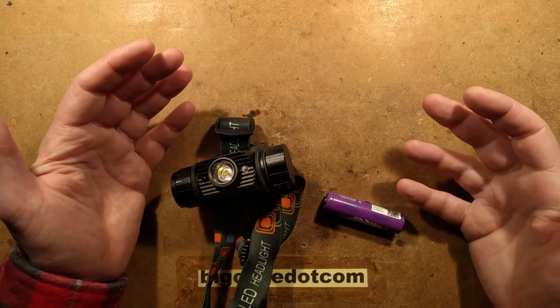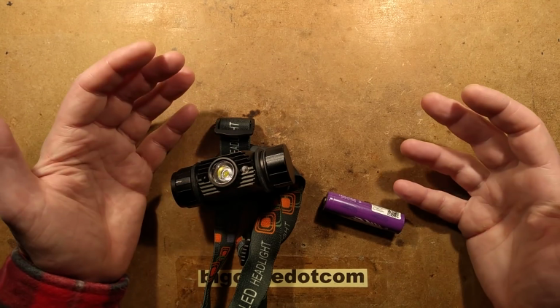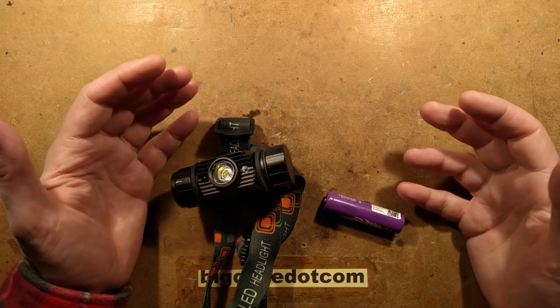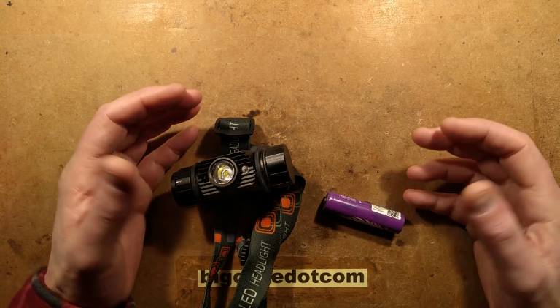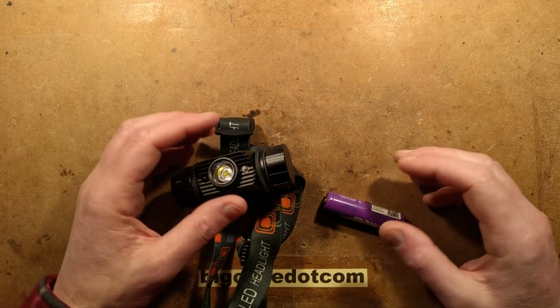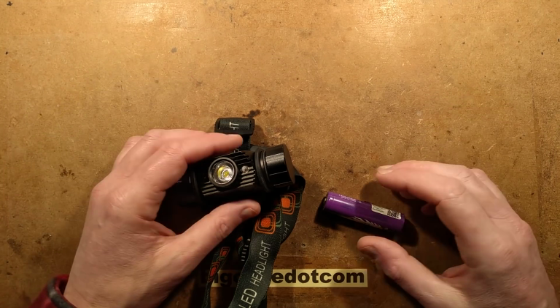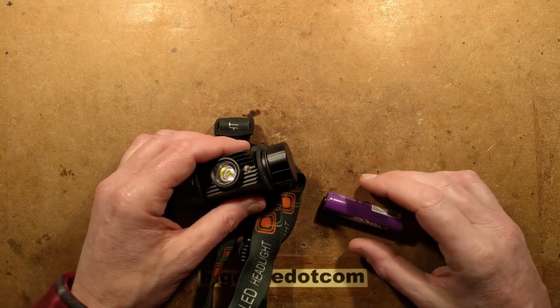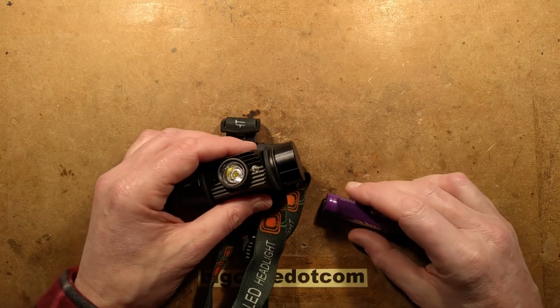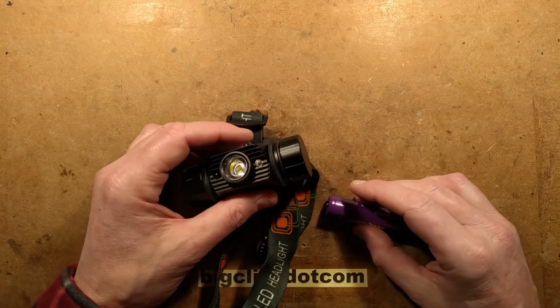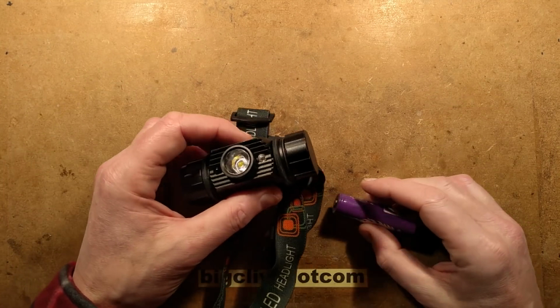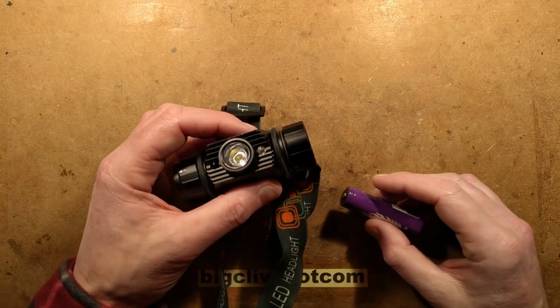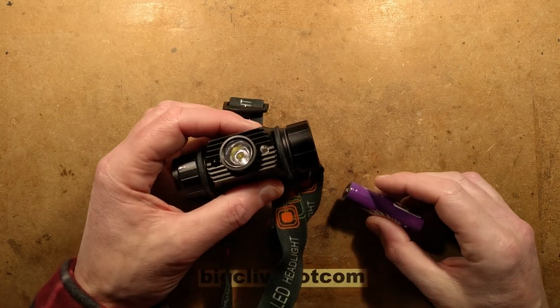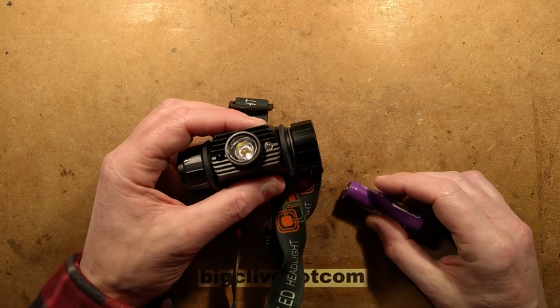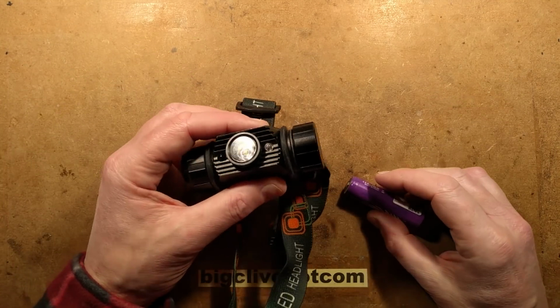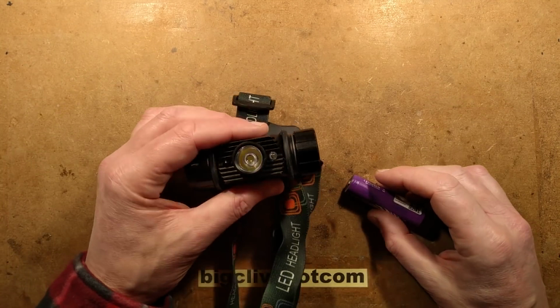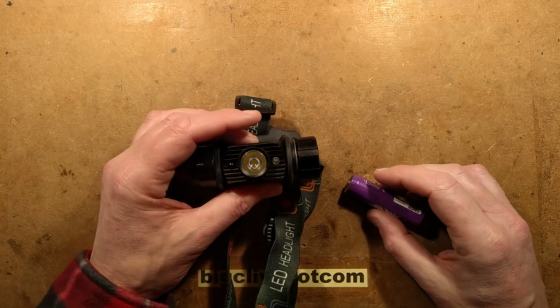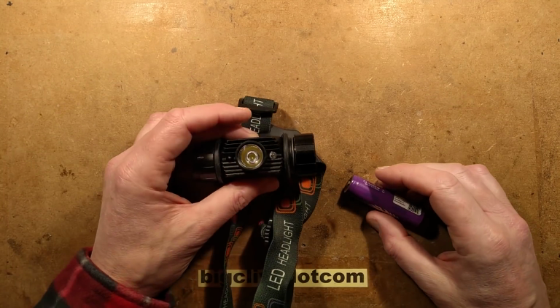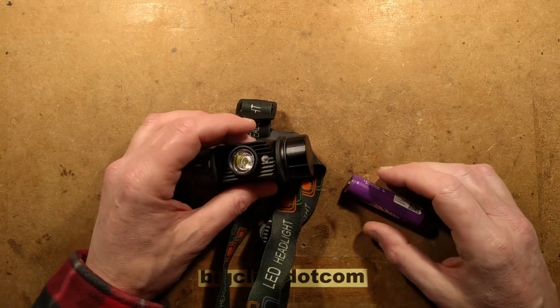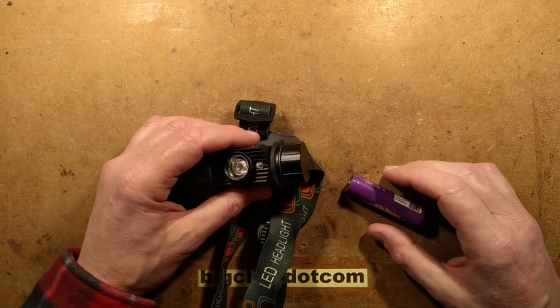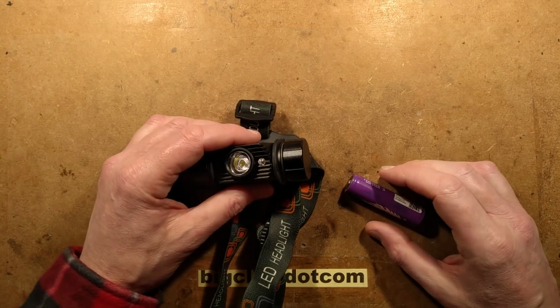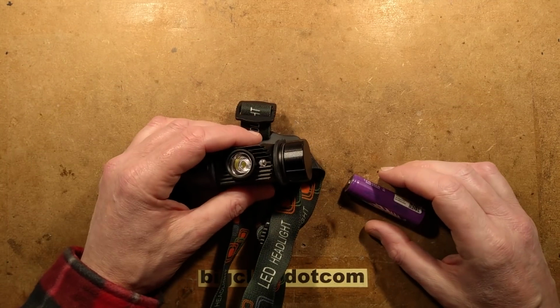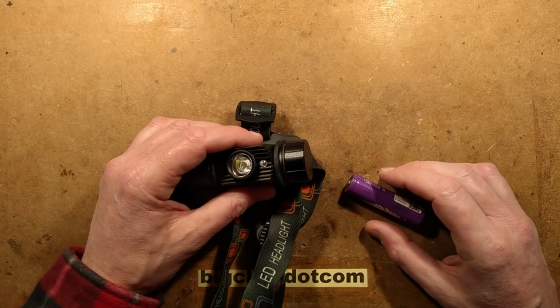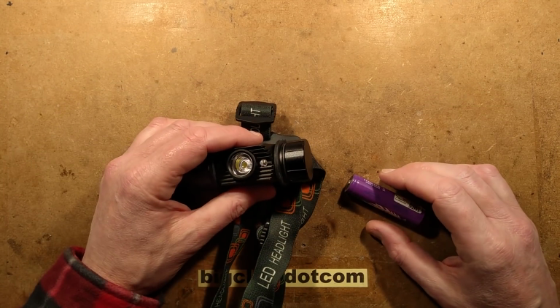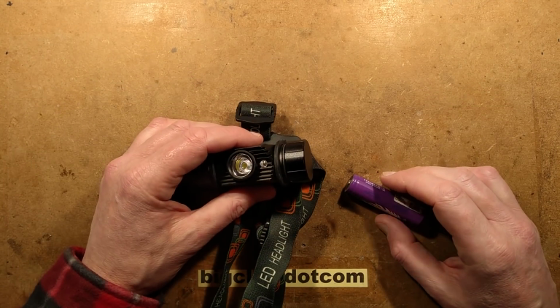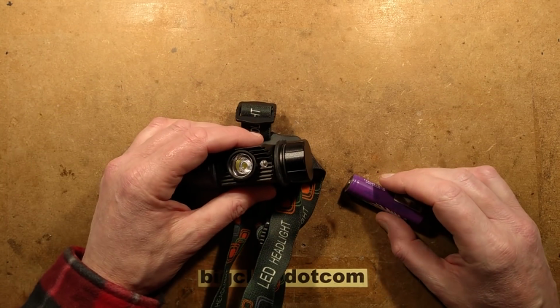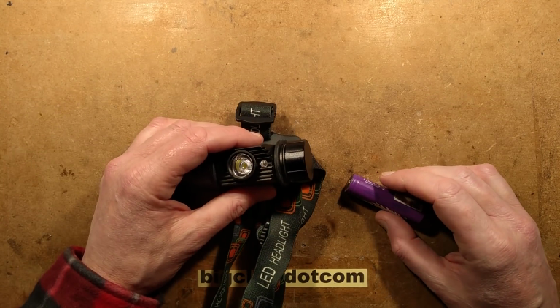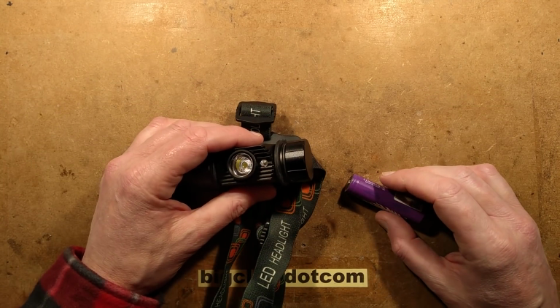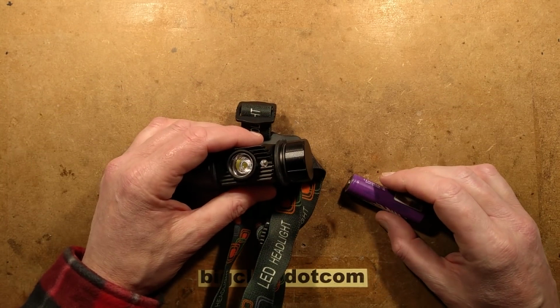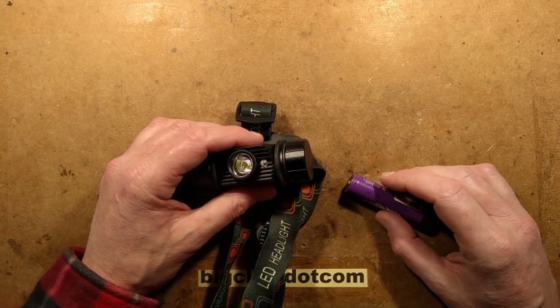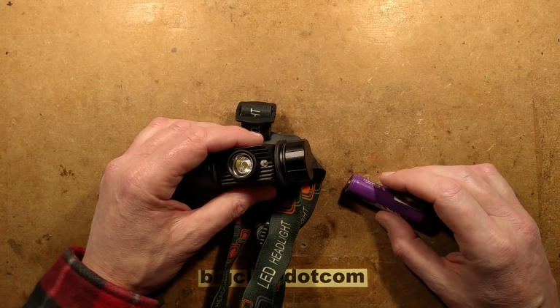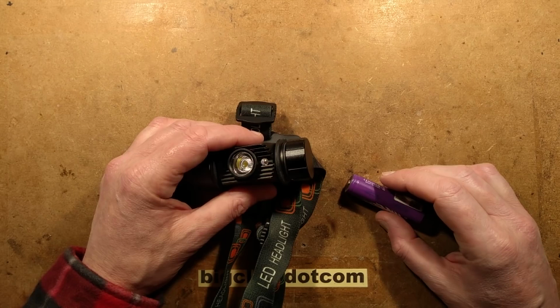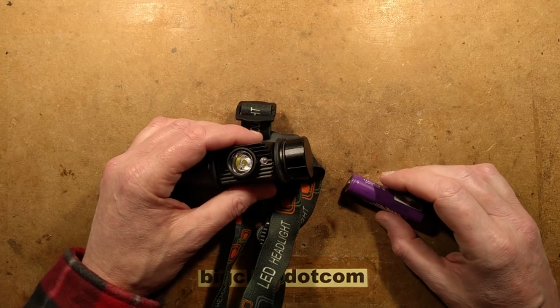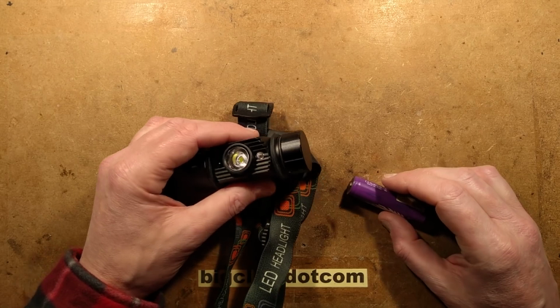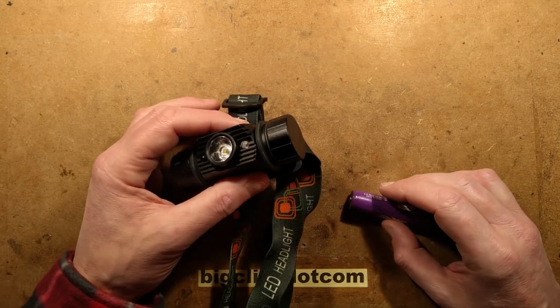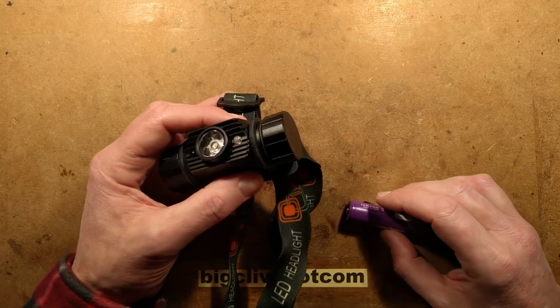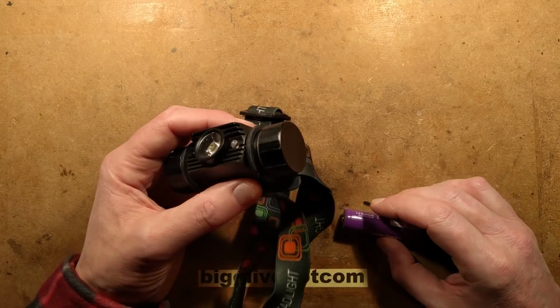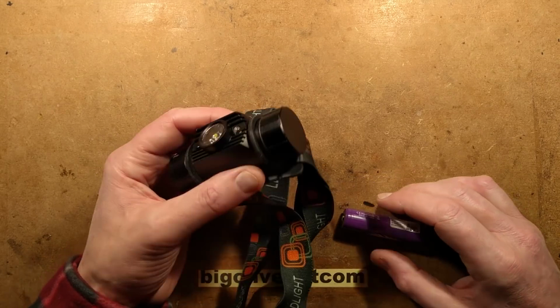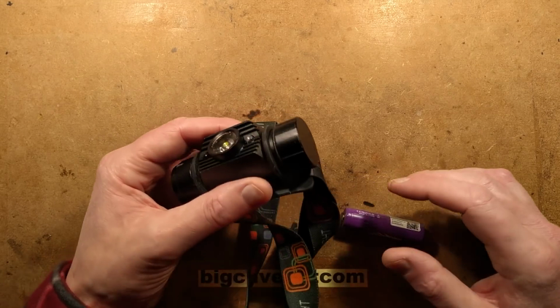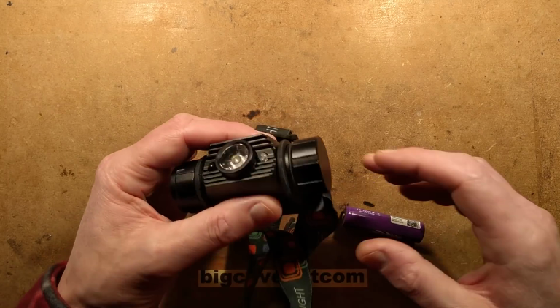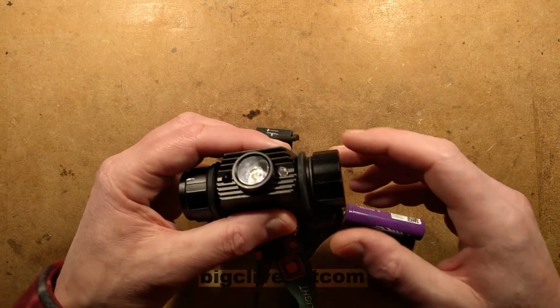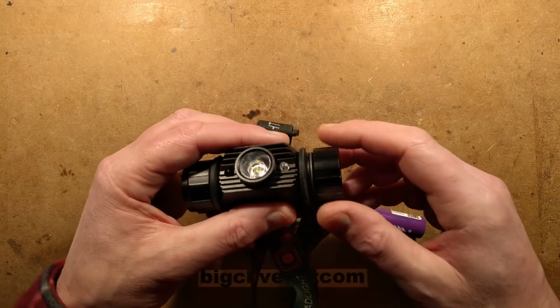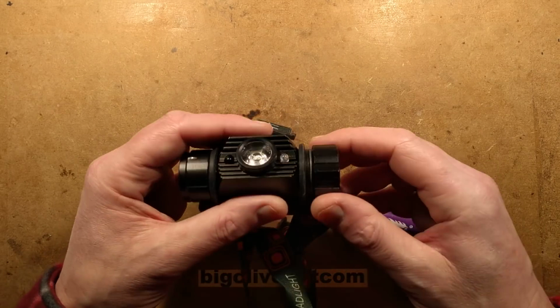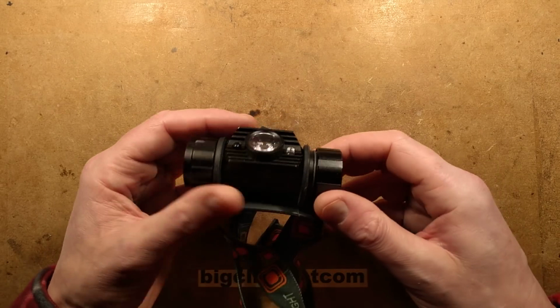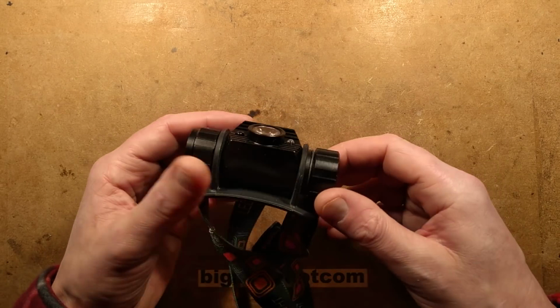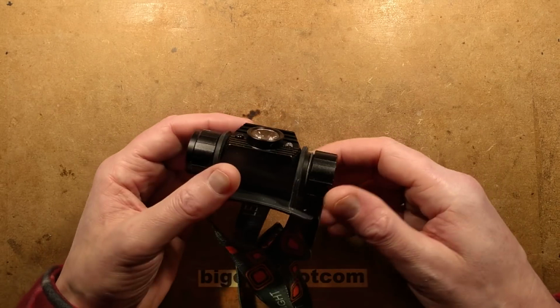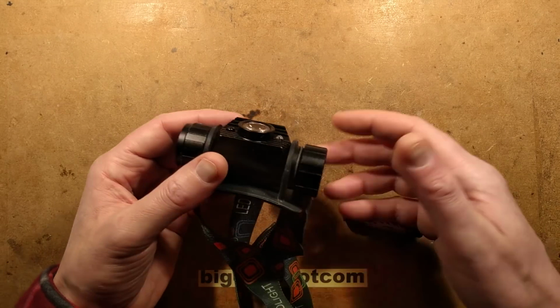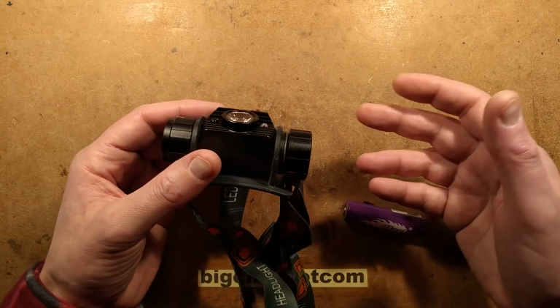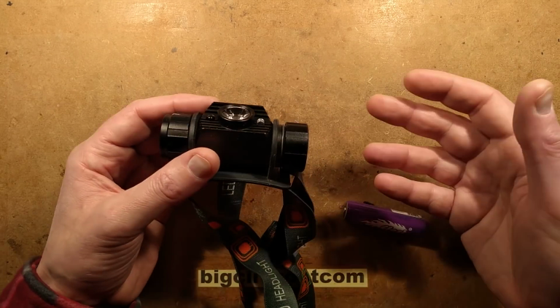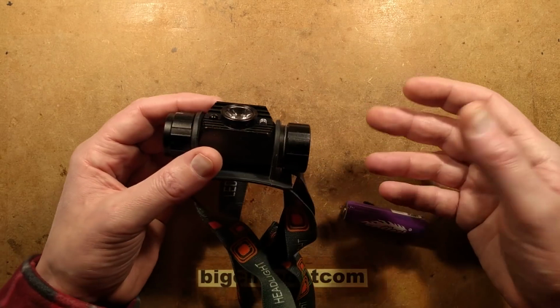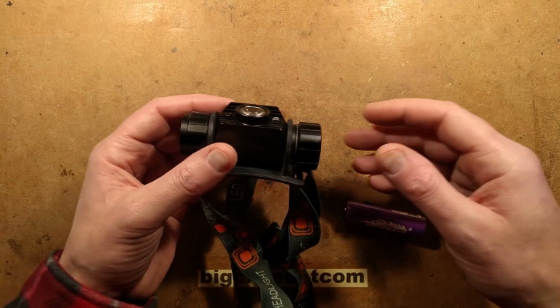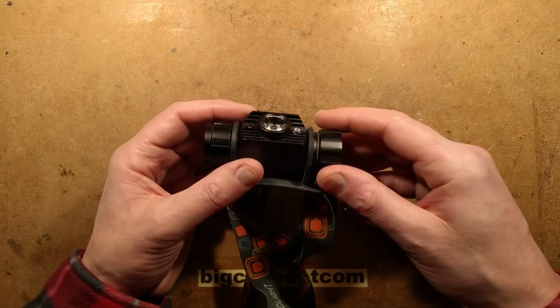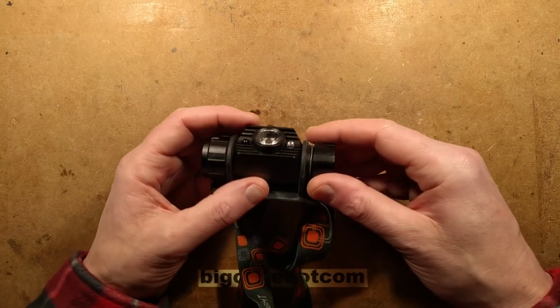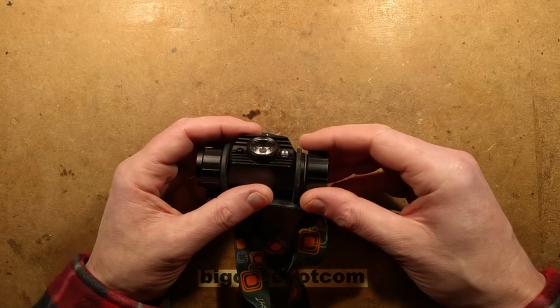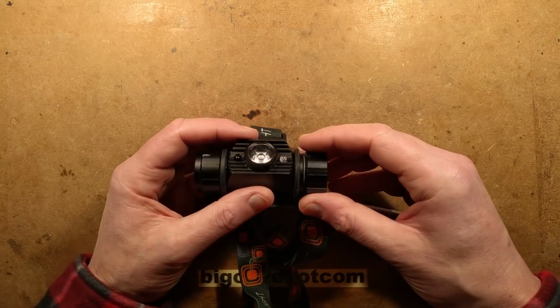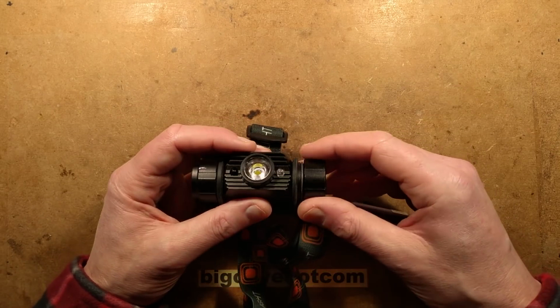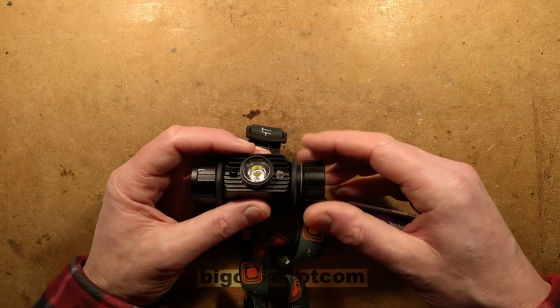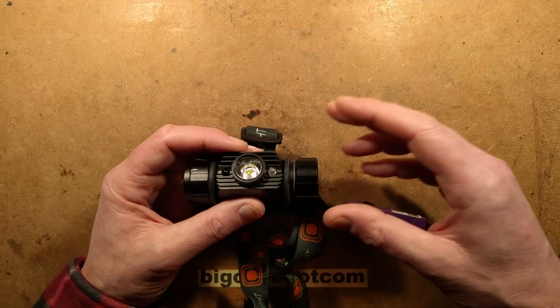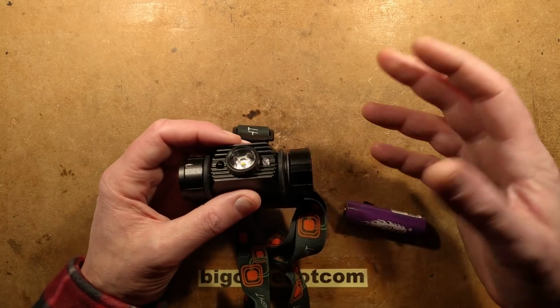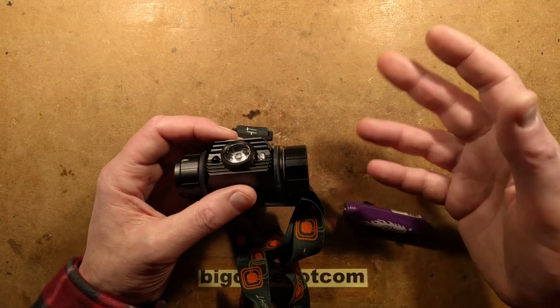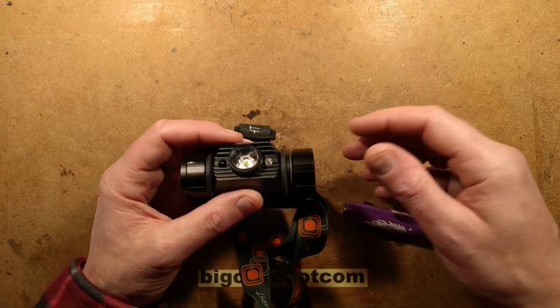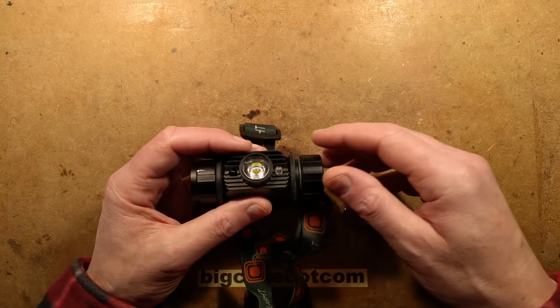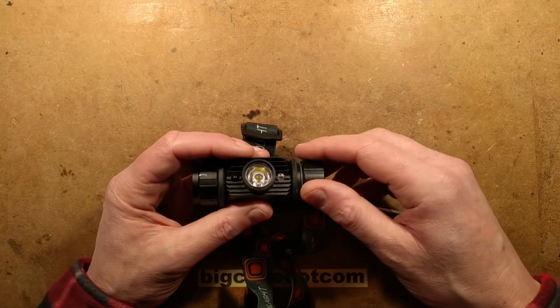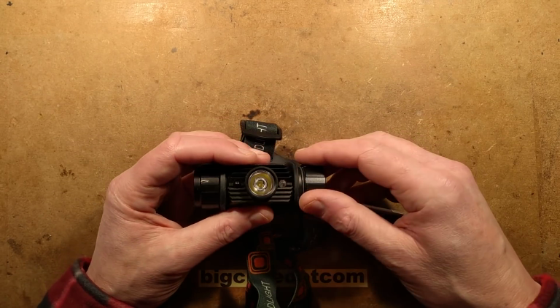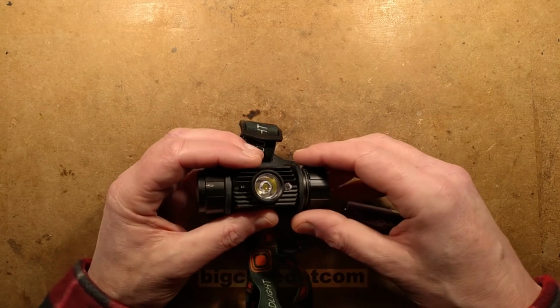Disaster. My favourite head torch - it's a bit of a lithium incident. I went to use this one day. I use this a lot.